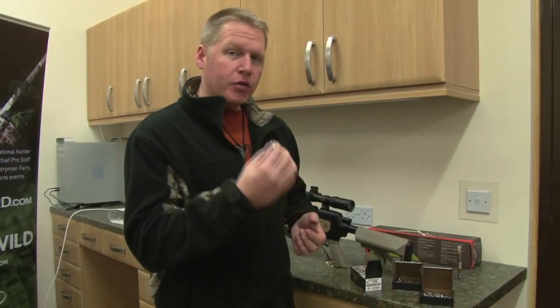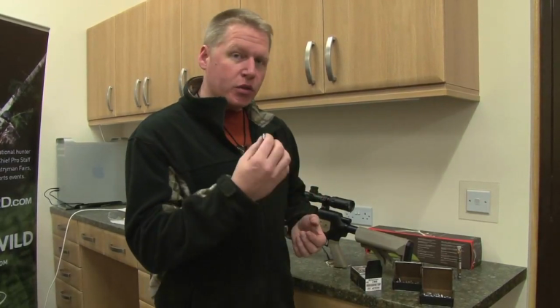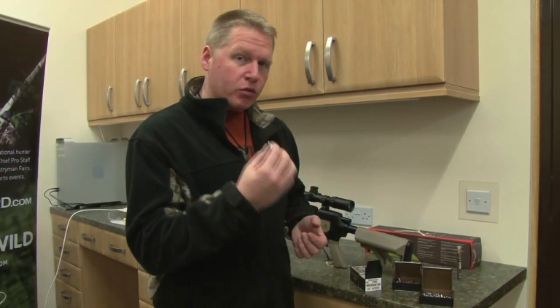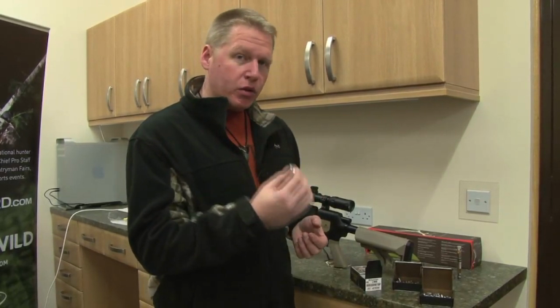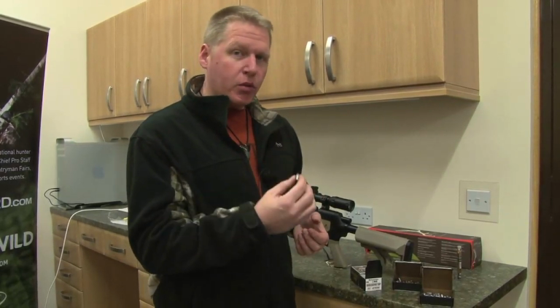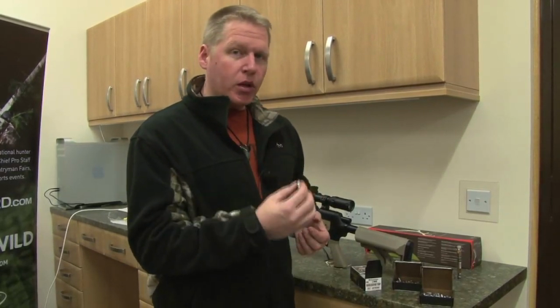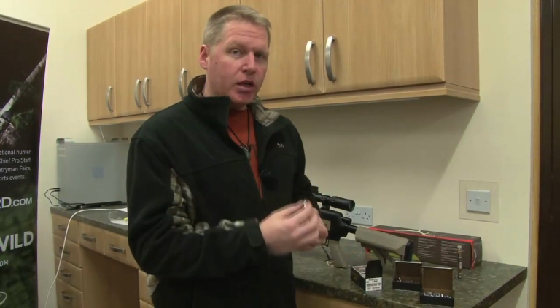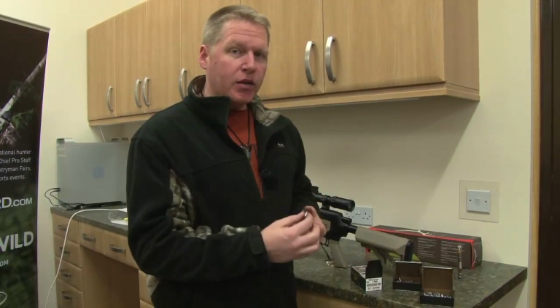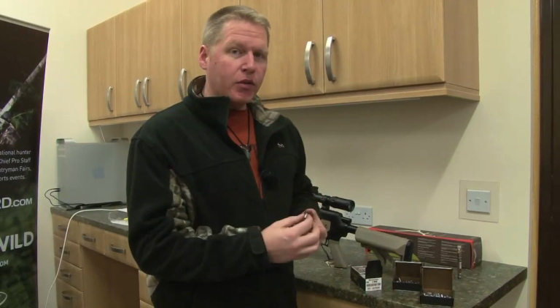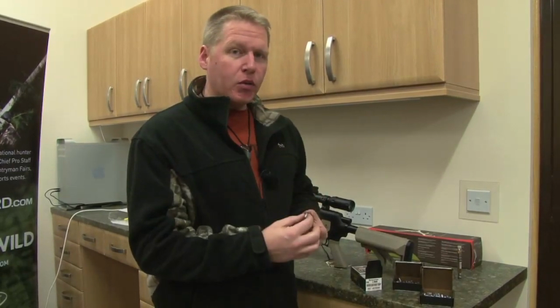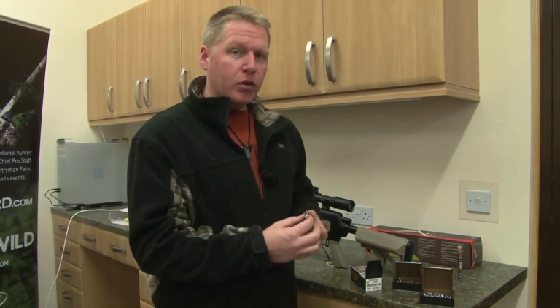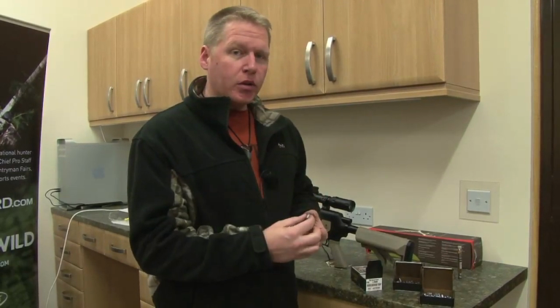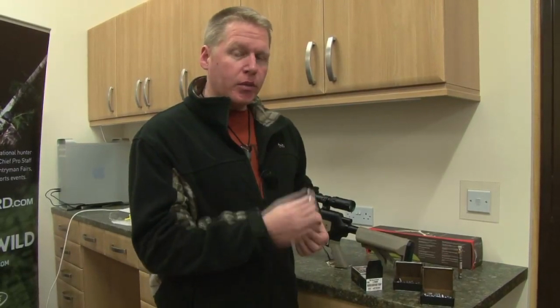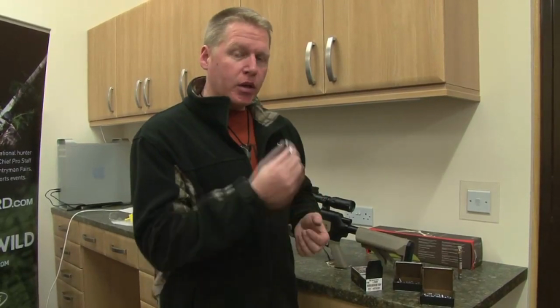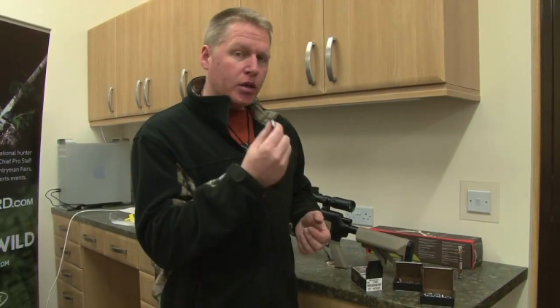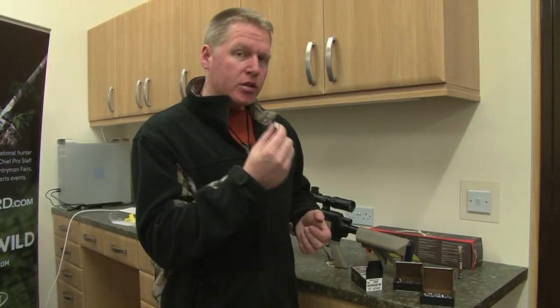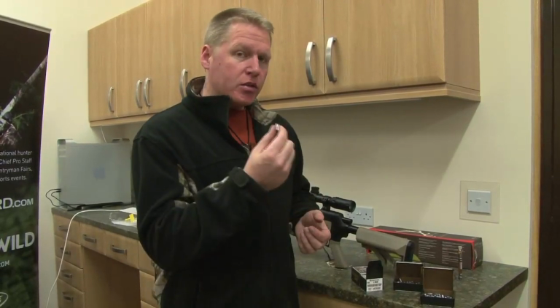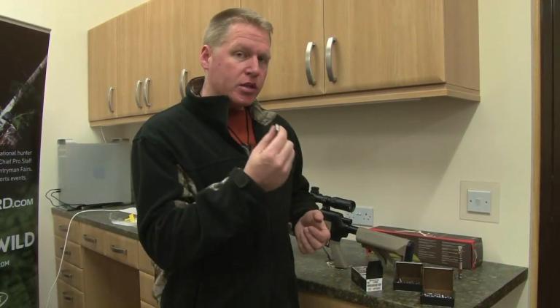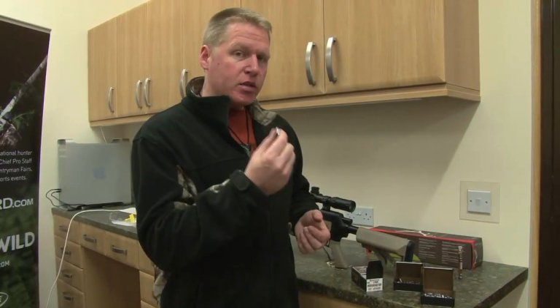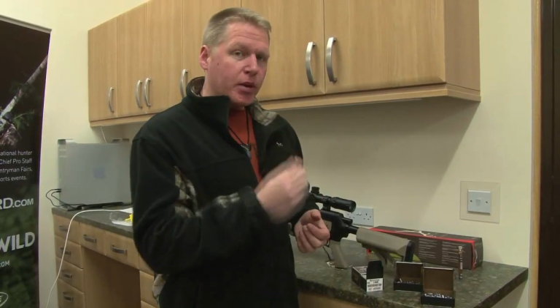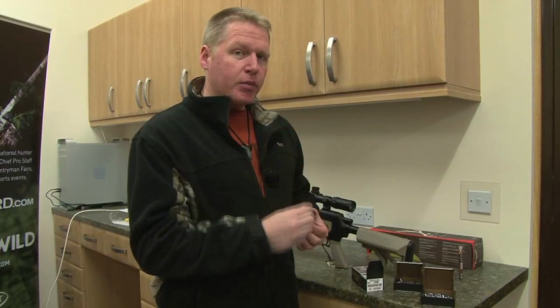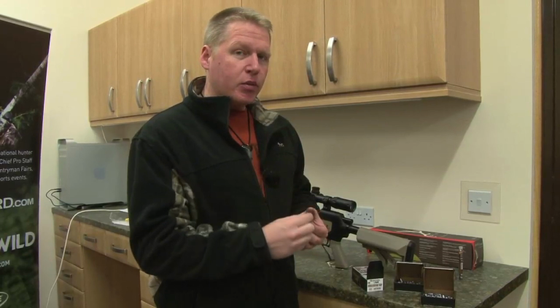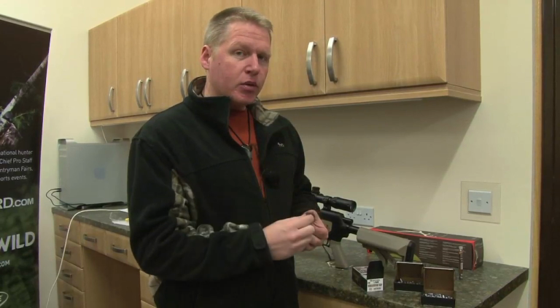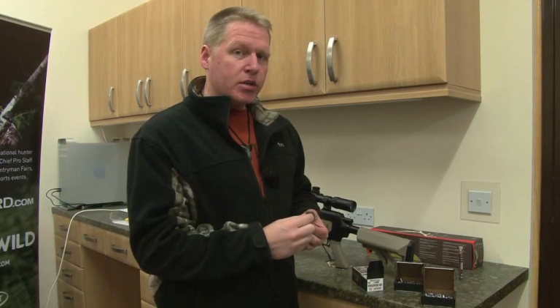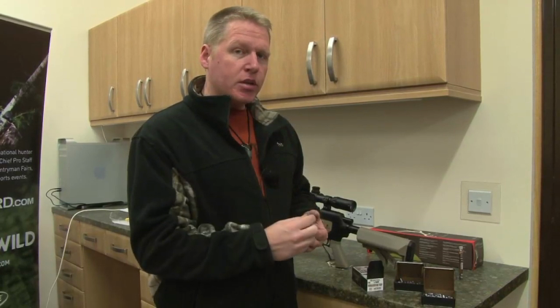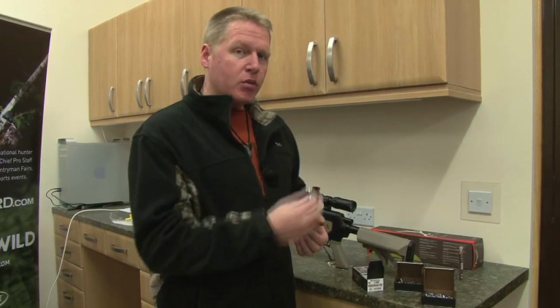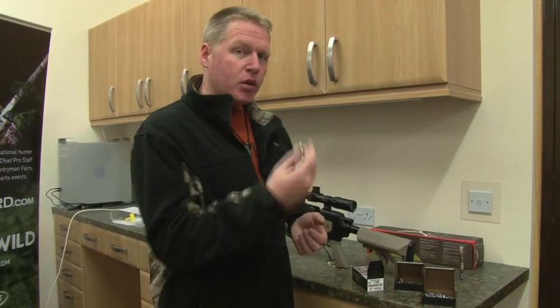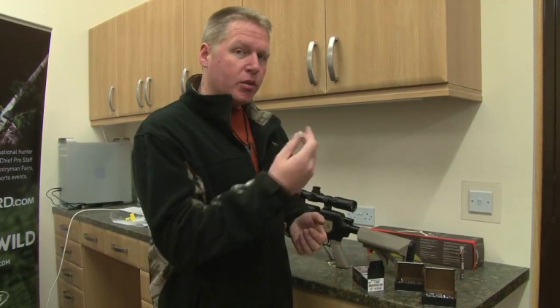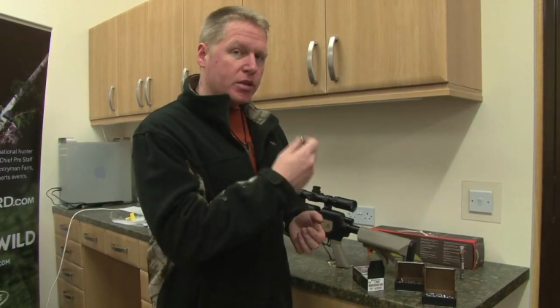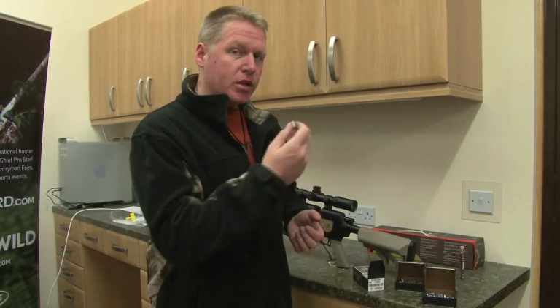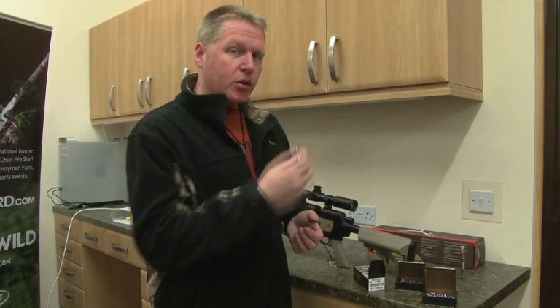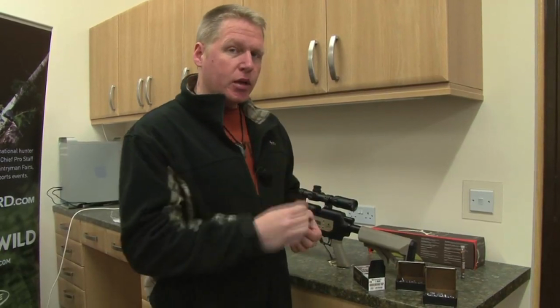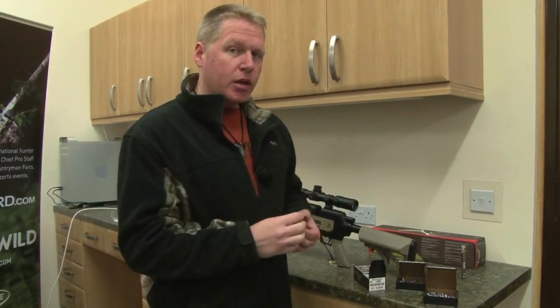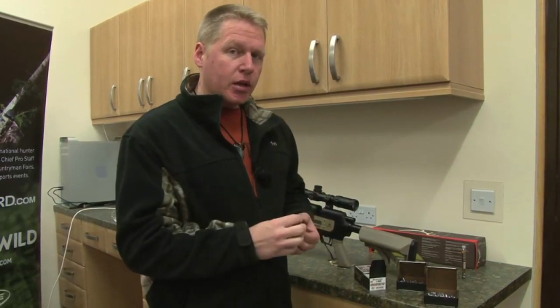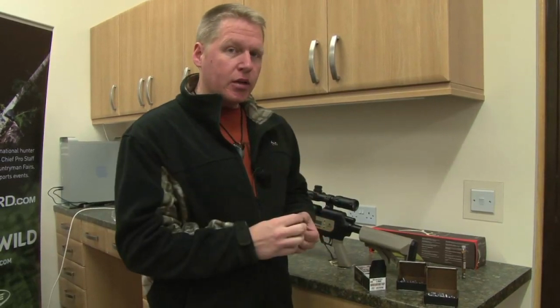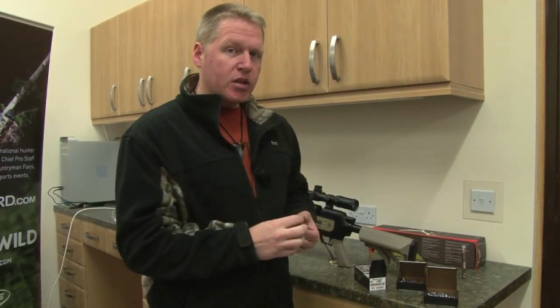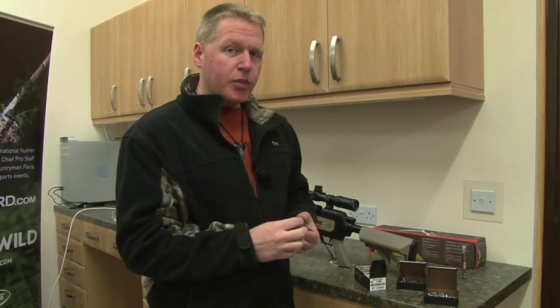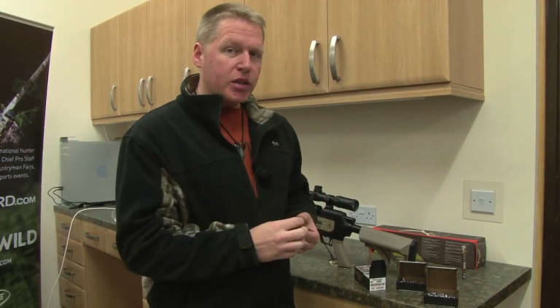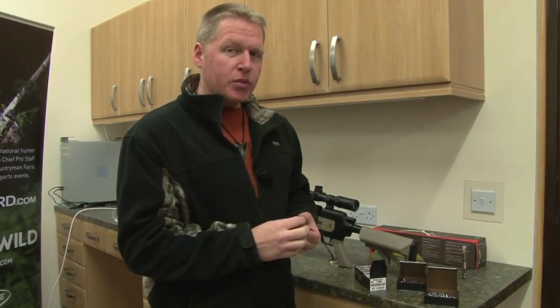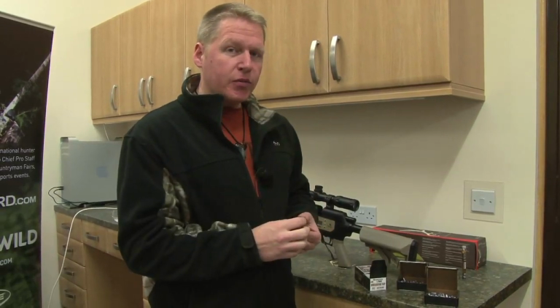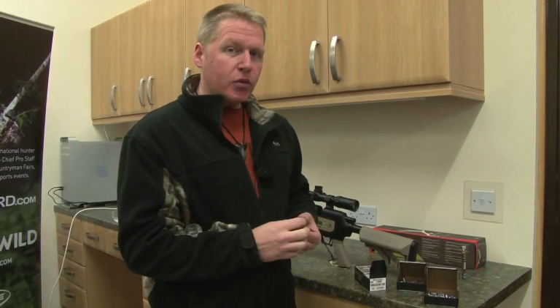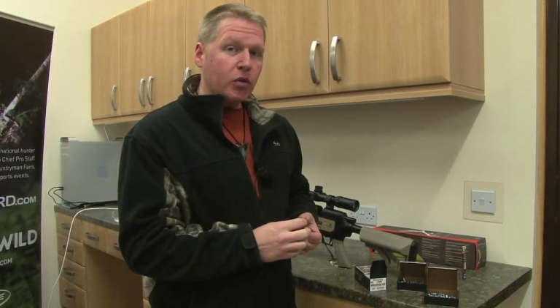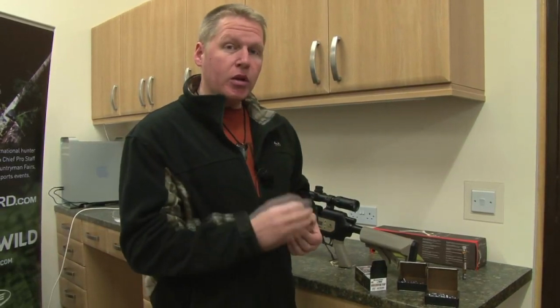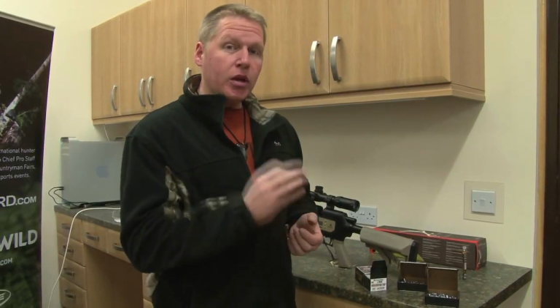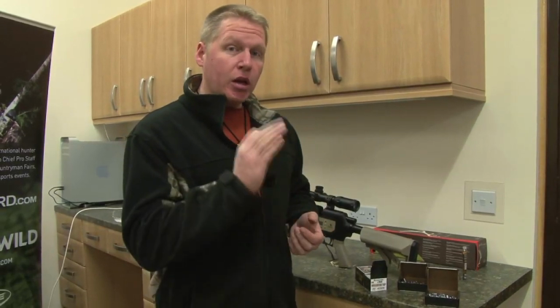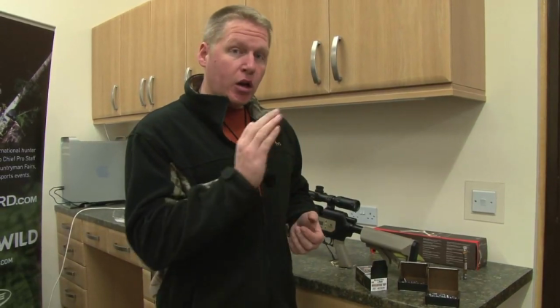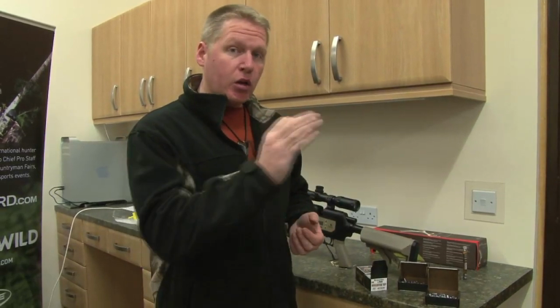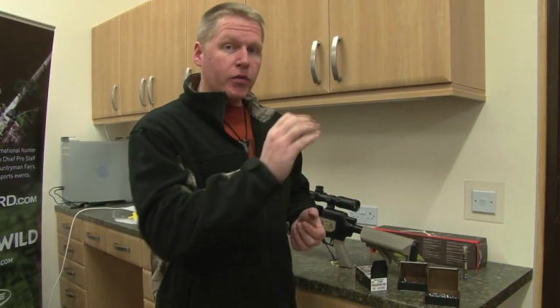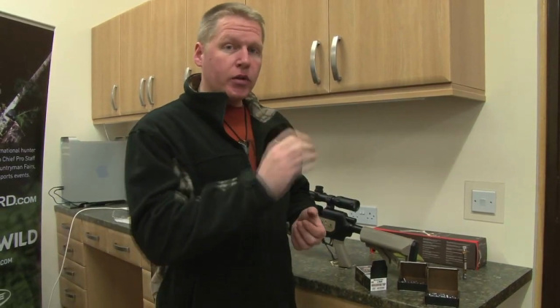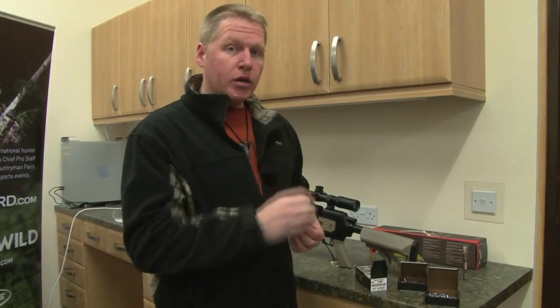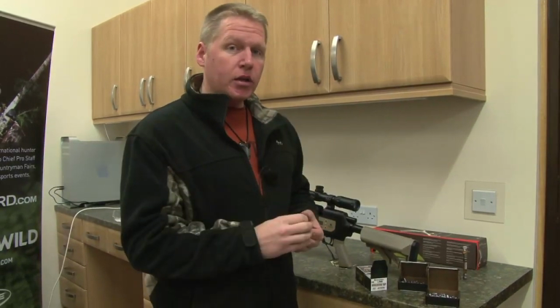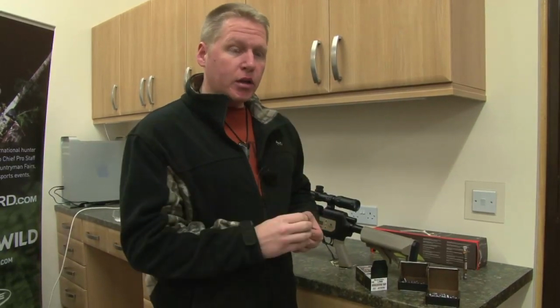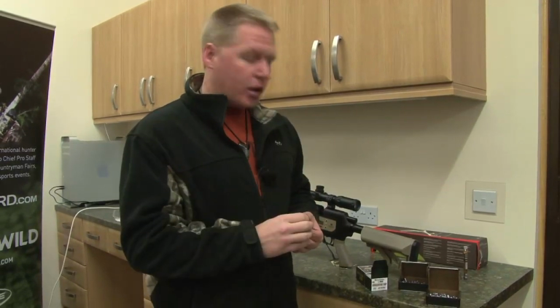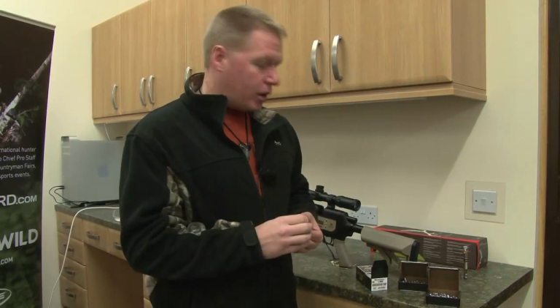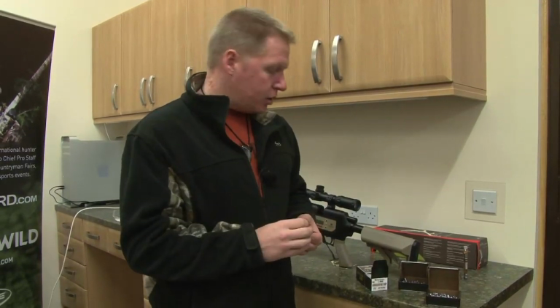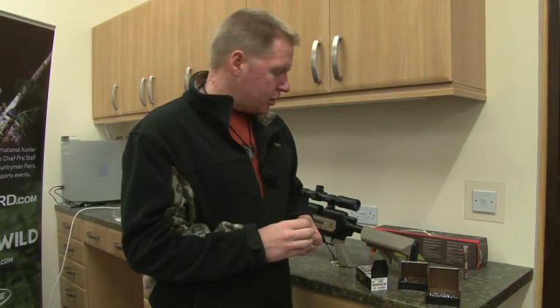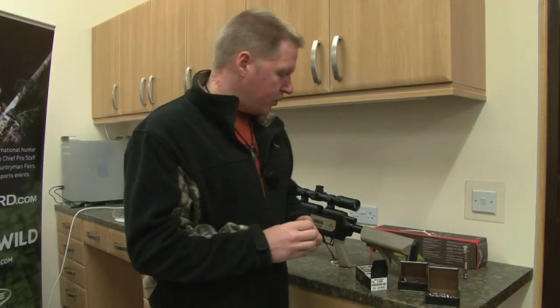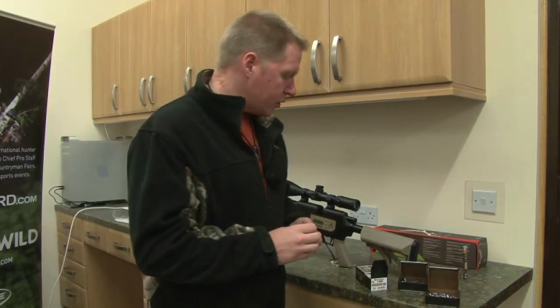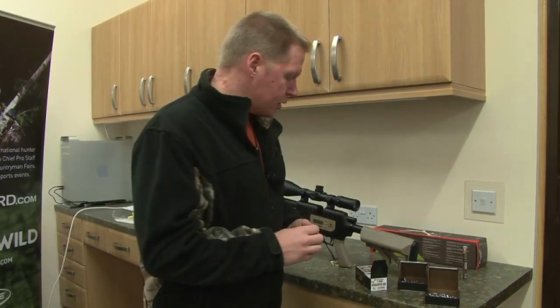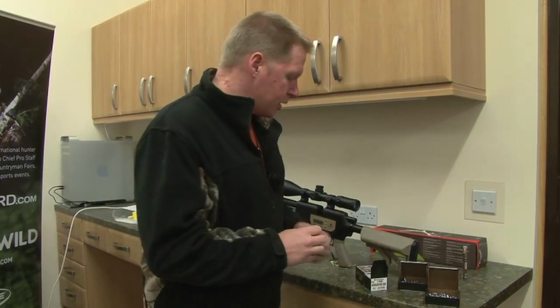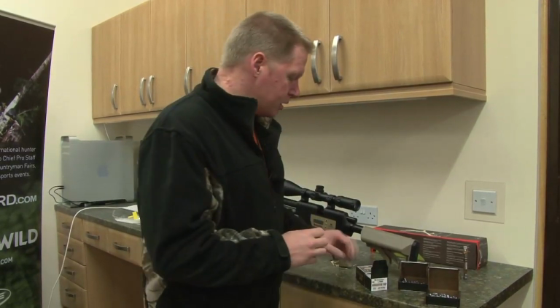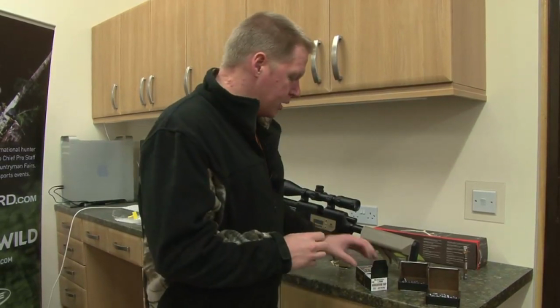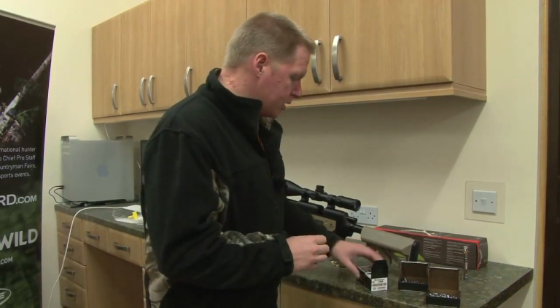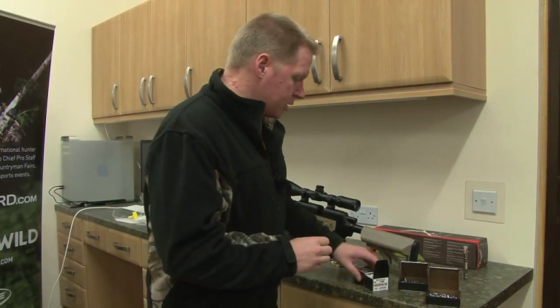I've shot really well in Africa with them. So, it's these bad boys that we're going to be zeroing this Benjamin for, hunting hogs in Texas.